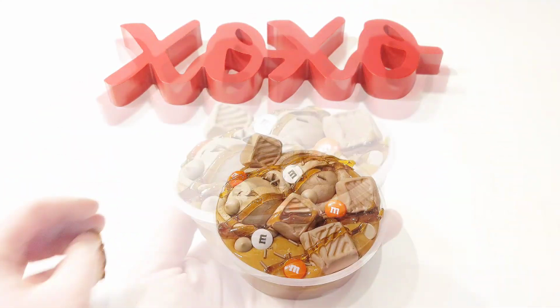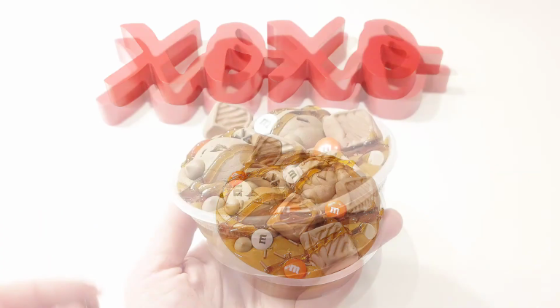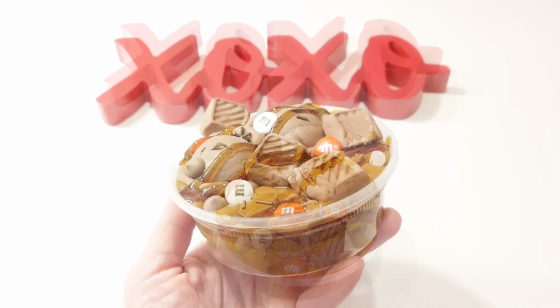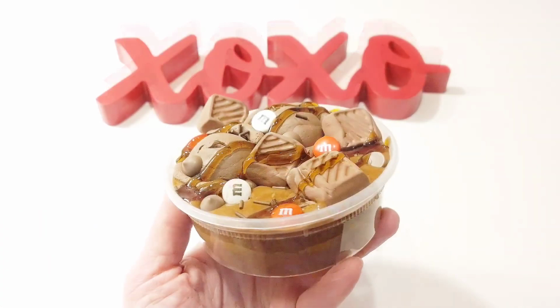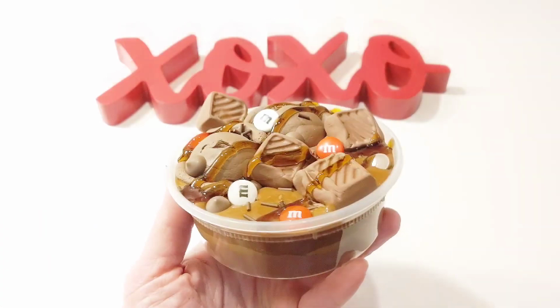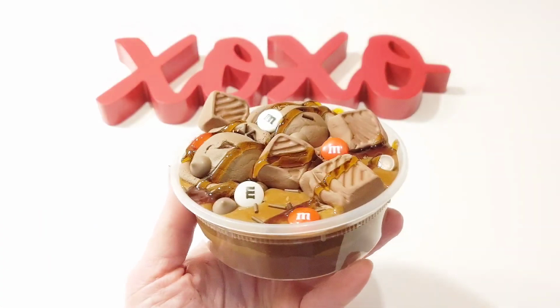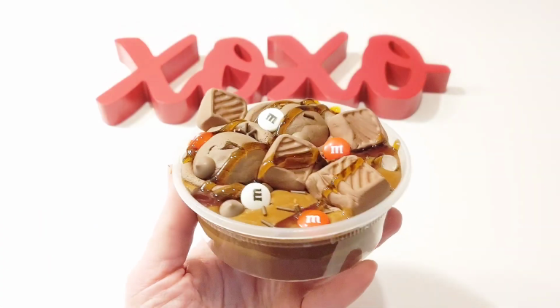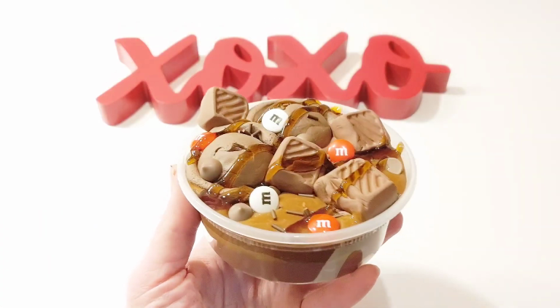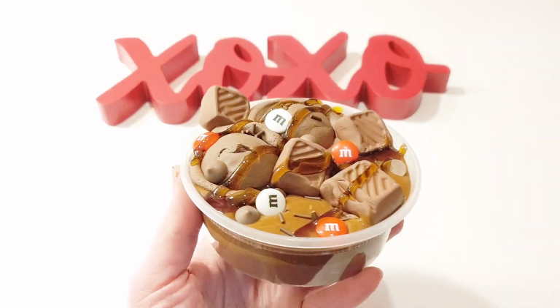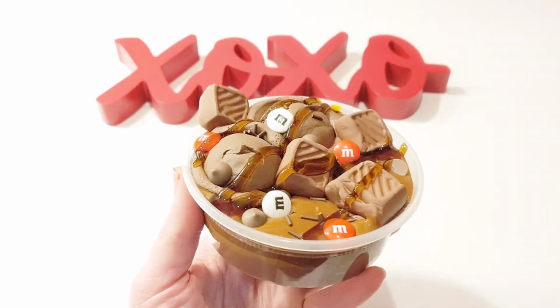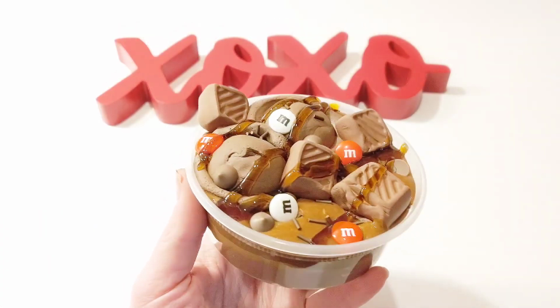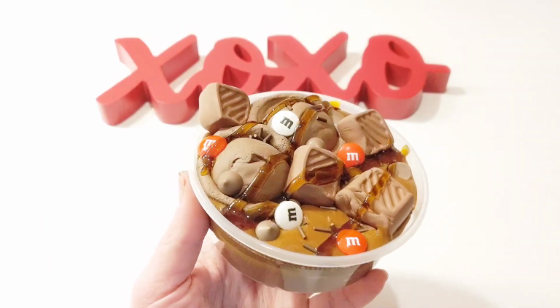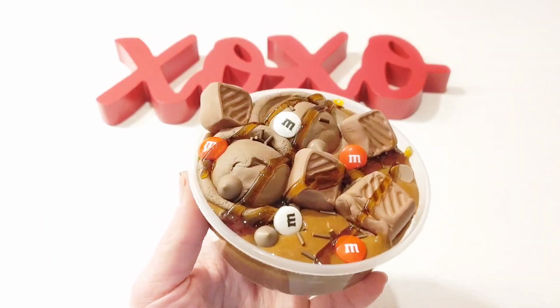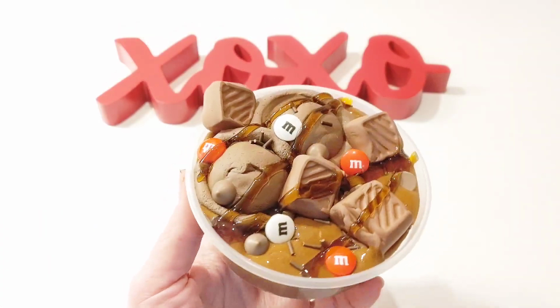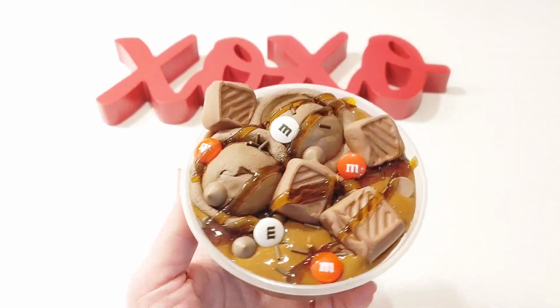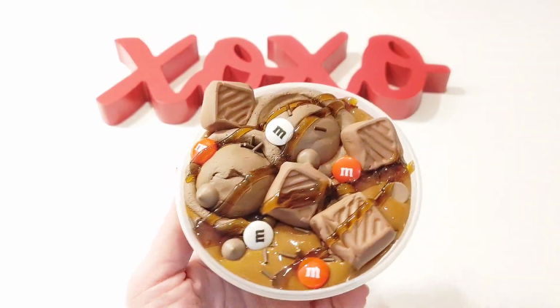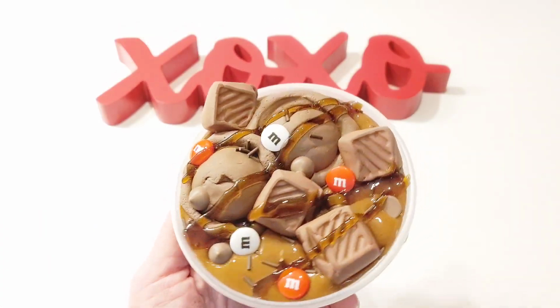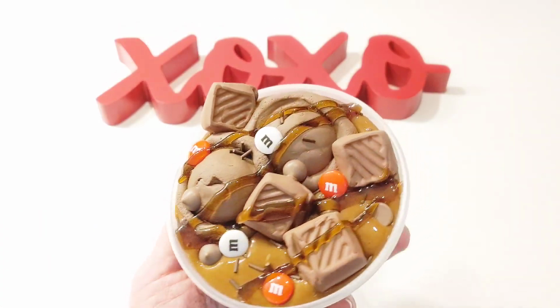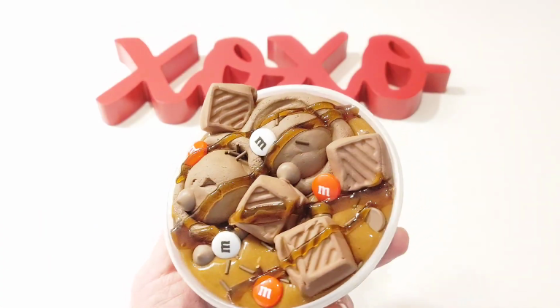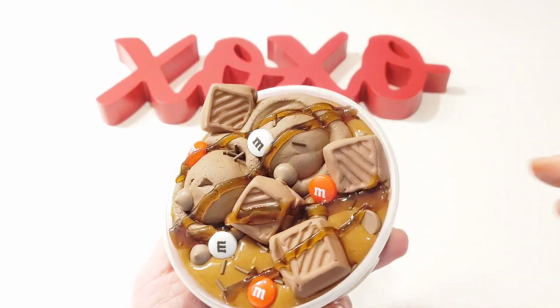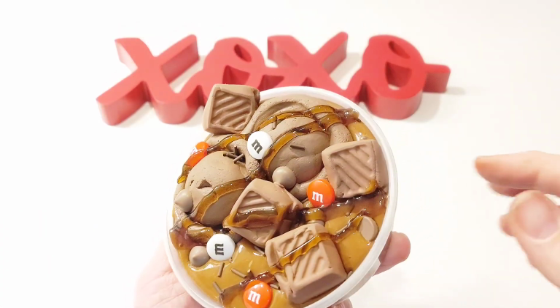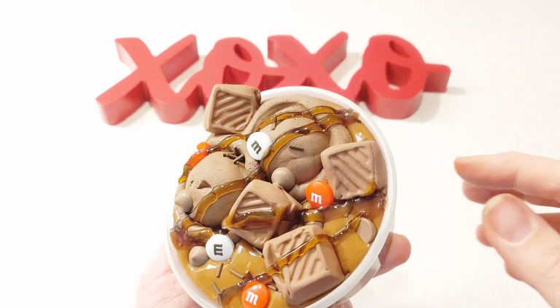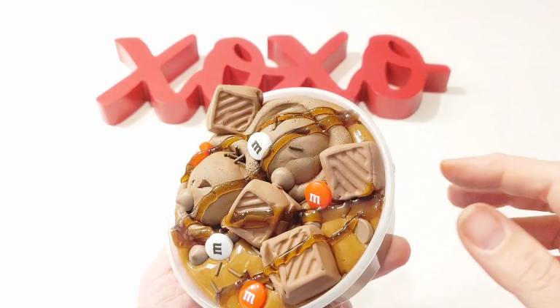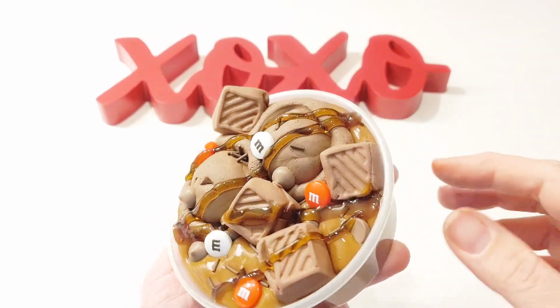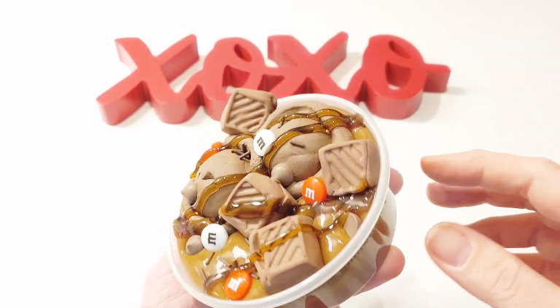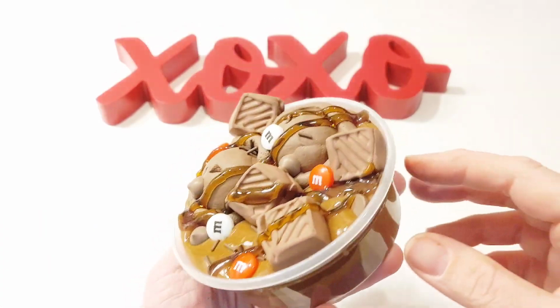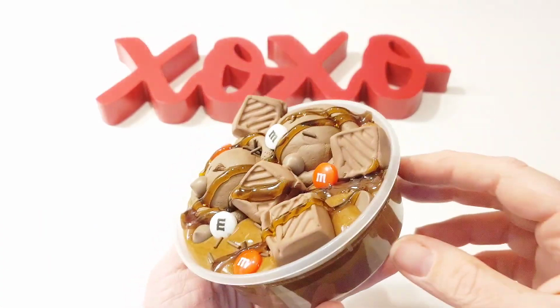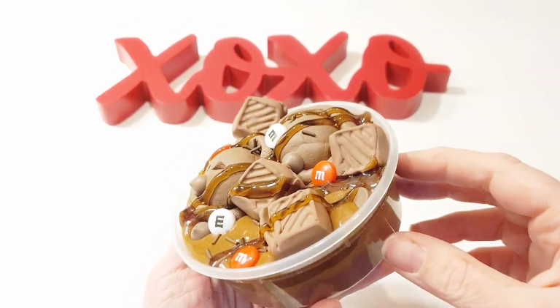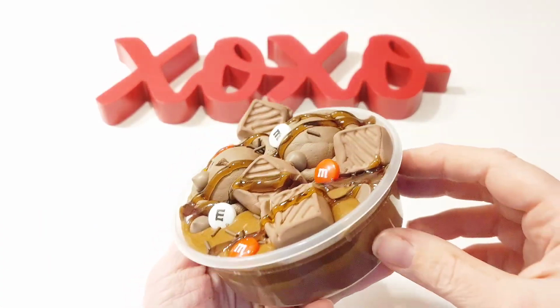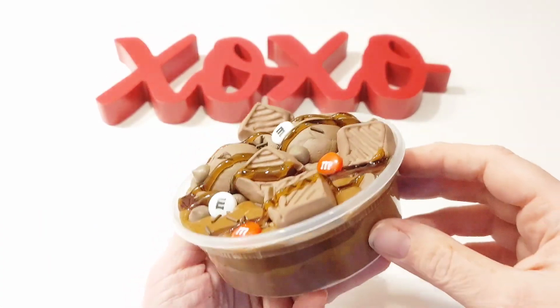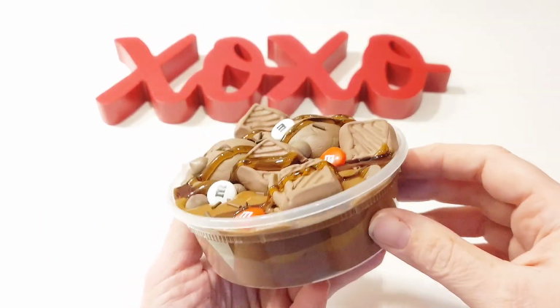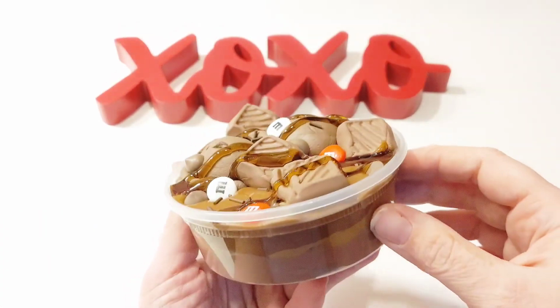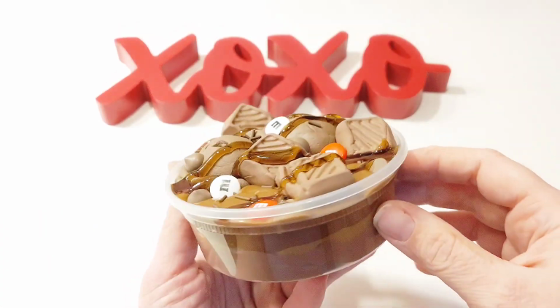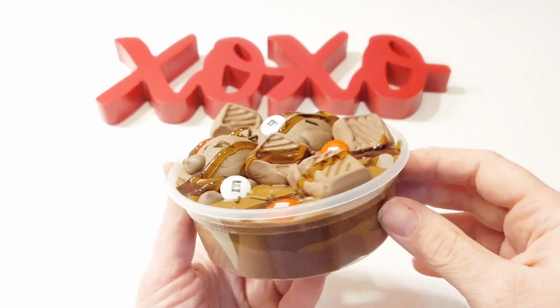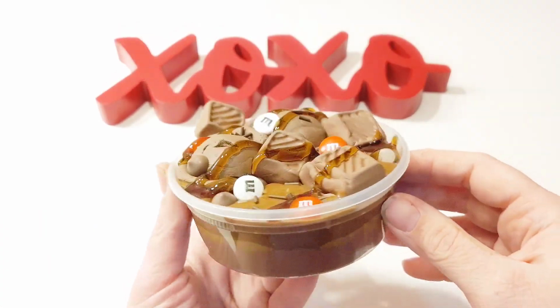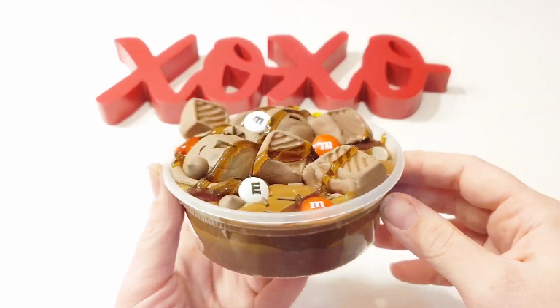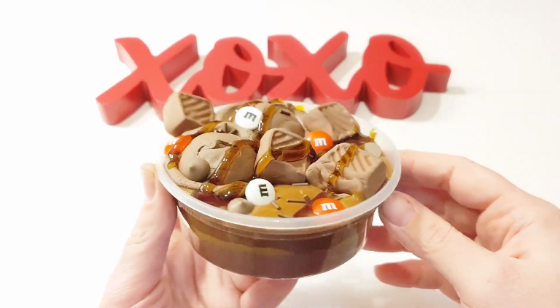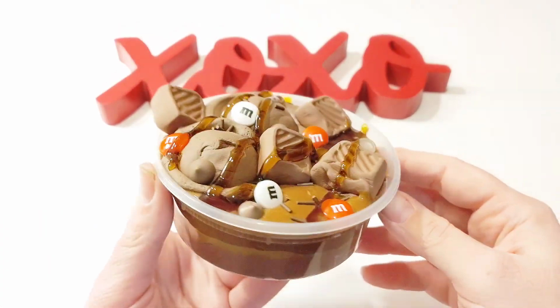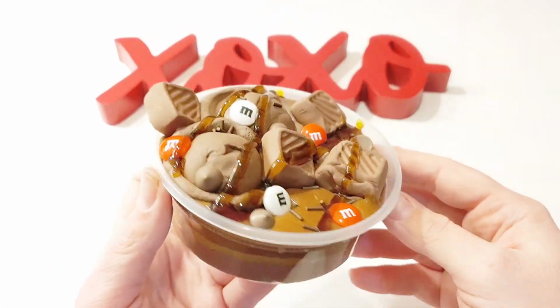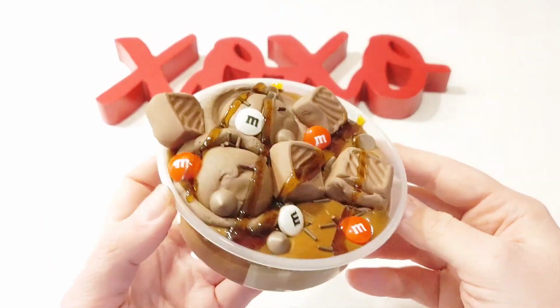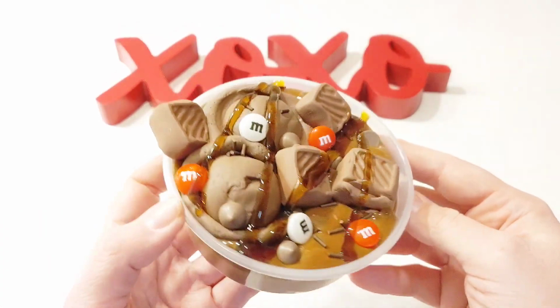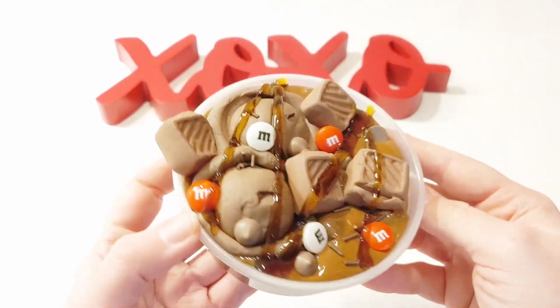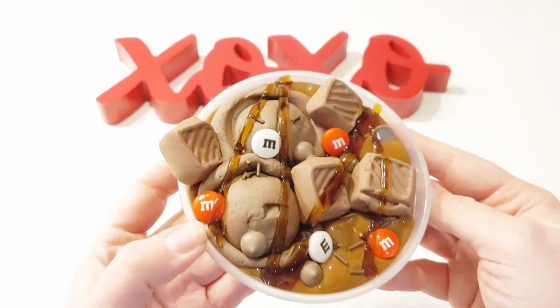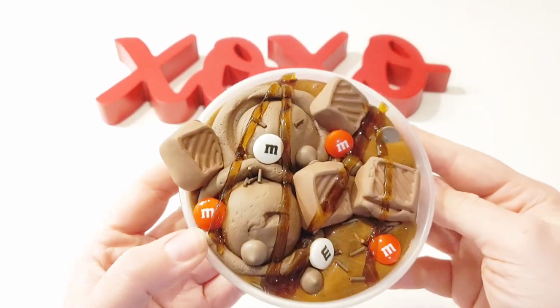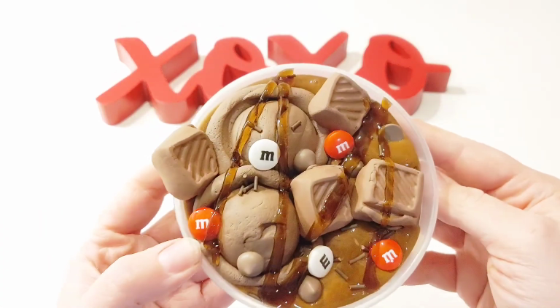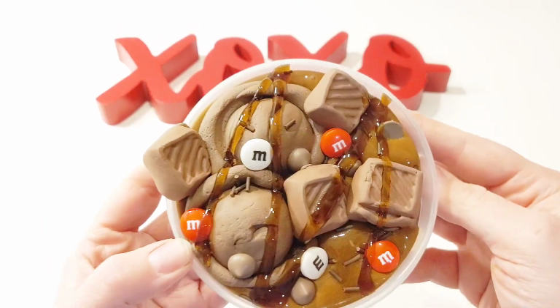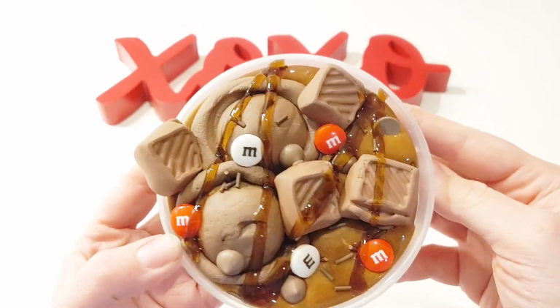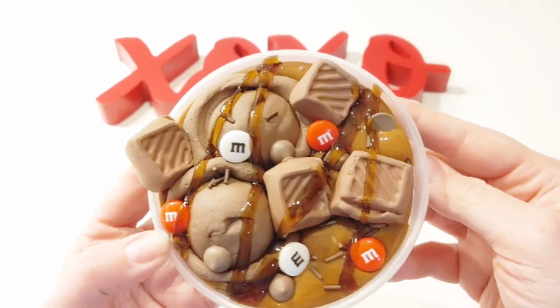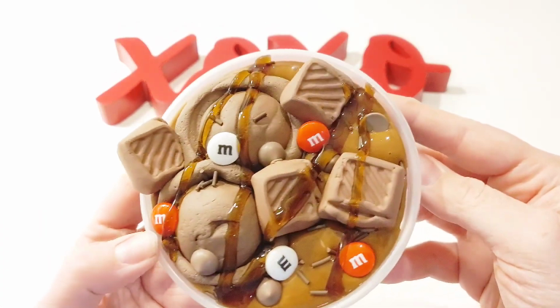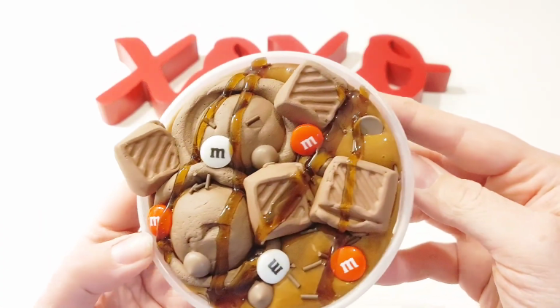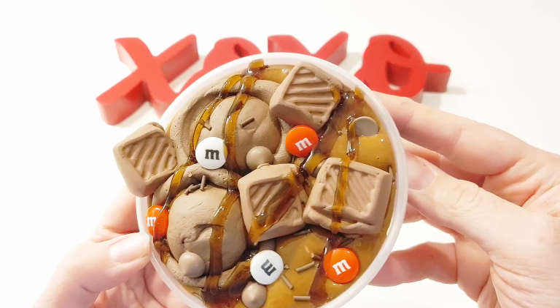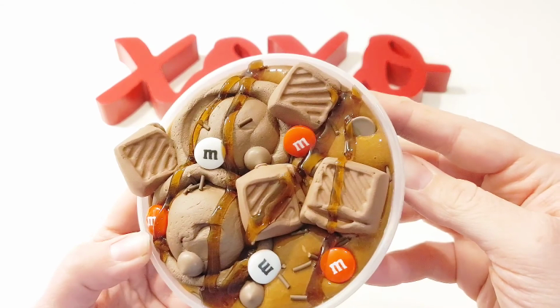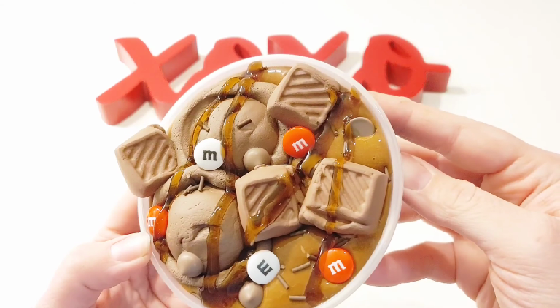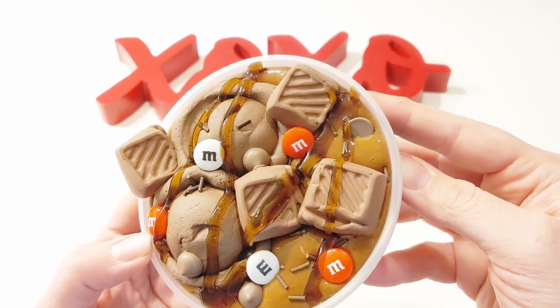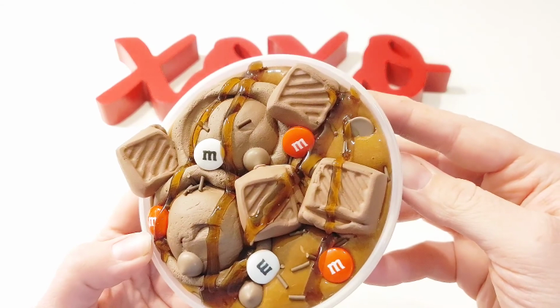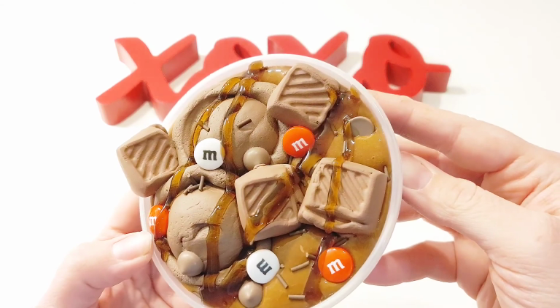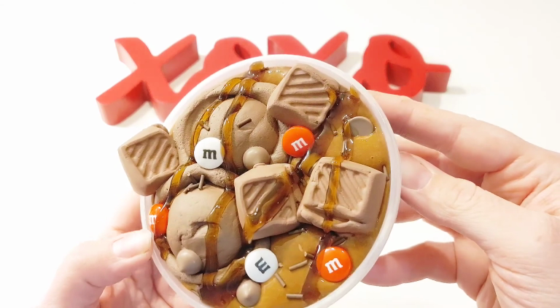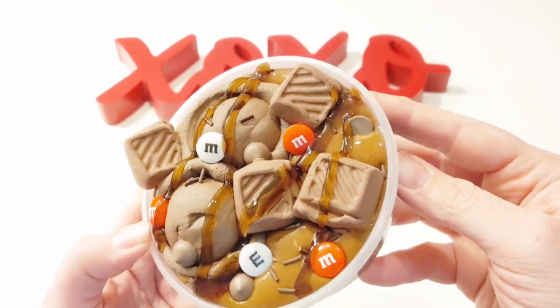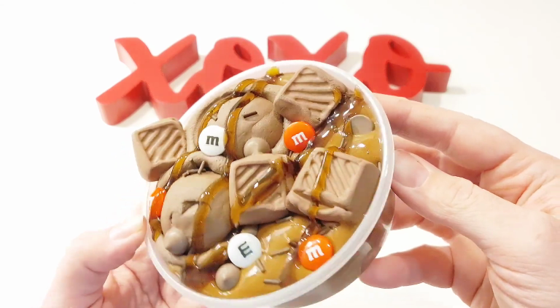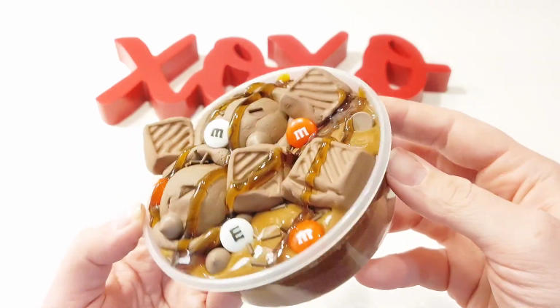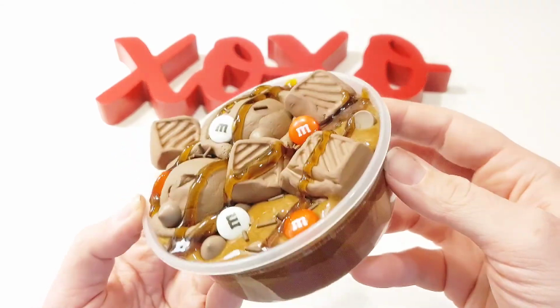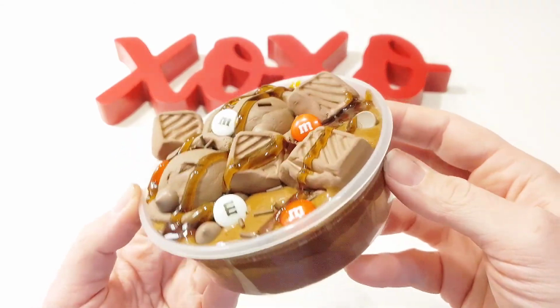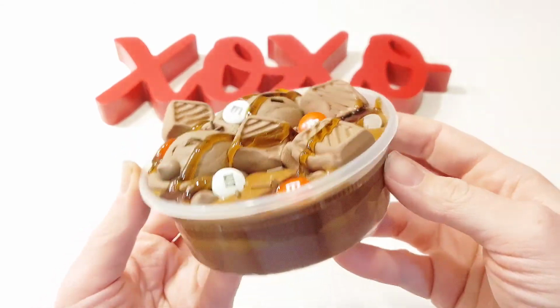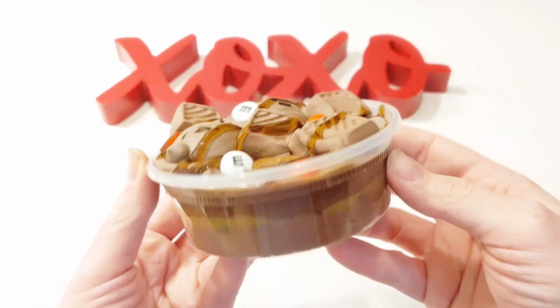The chocolate color turned out so realistic and makes me want to go make a bowl of chocolate ice cream on top of a brownie to eat.